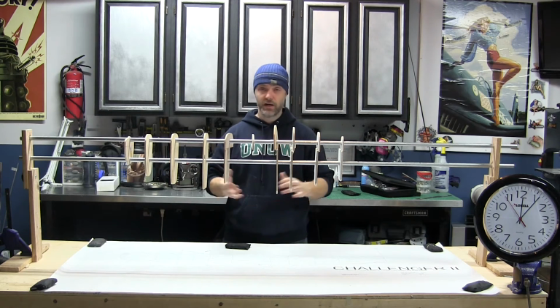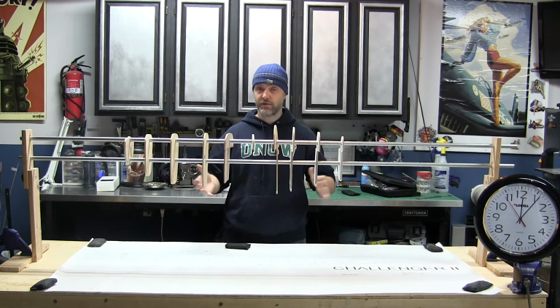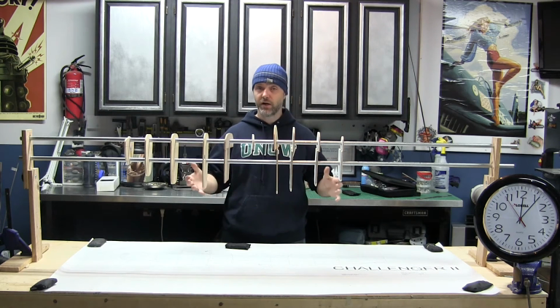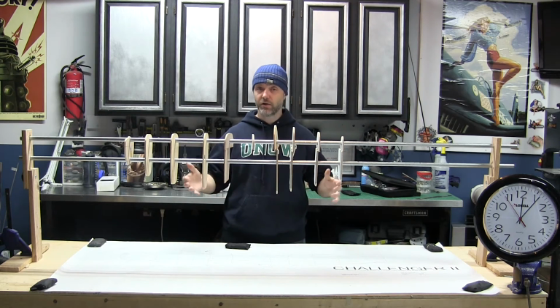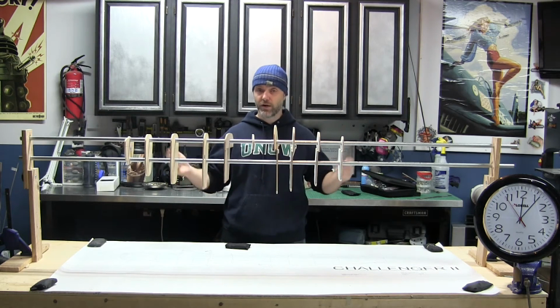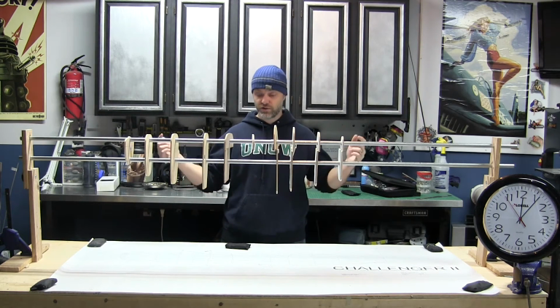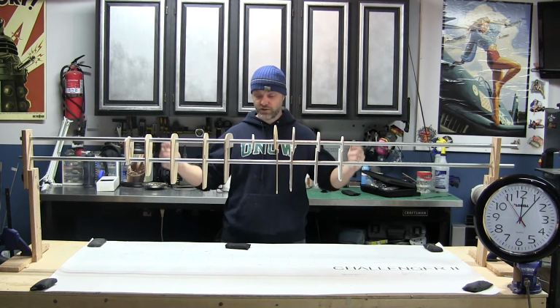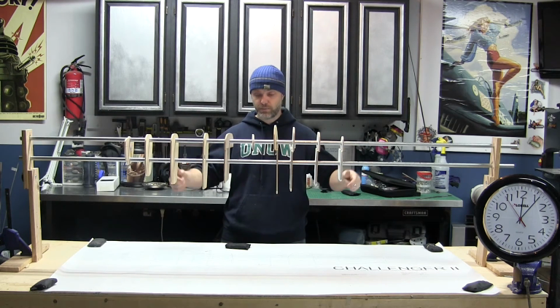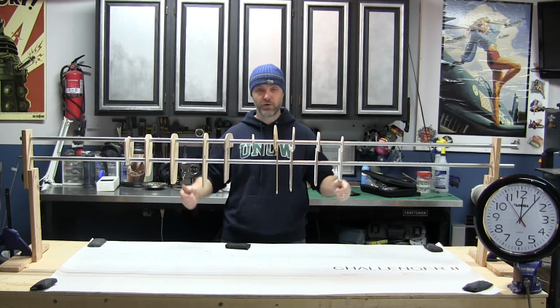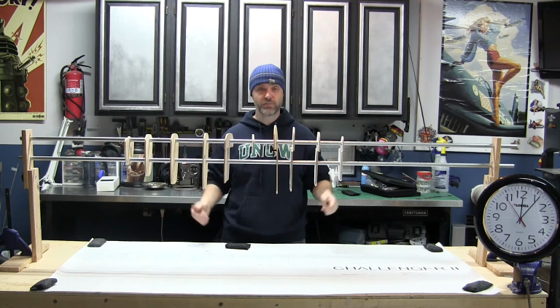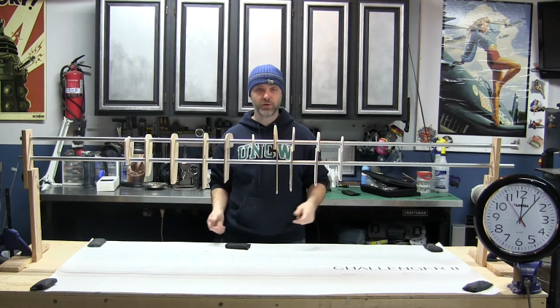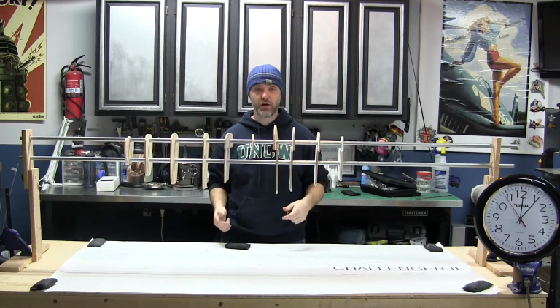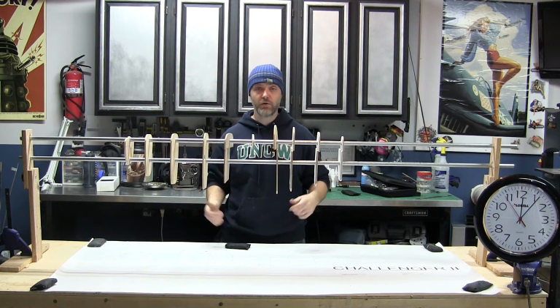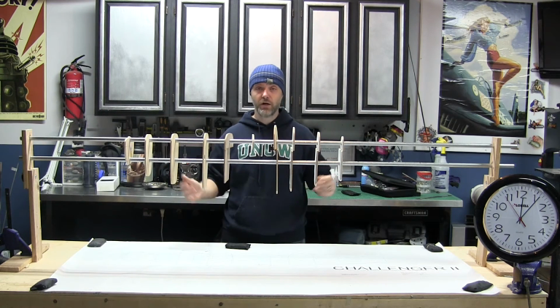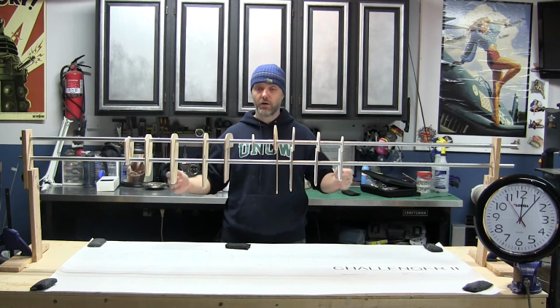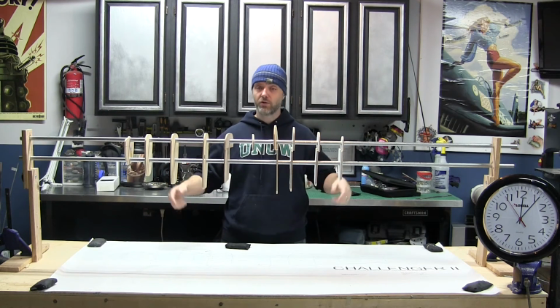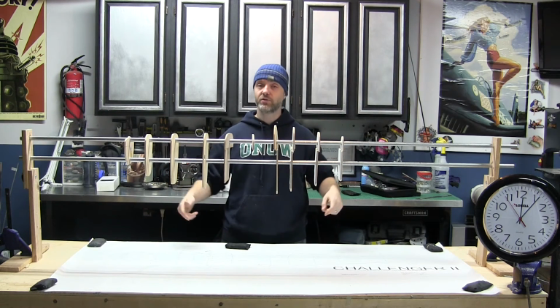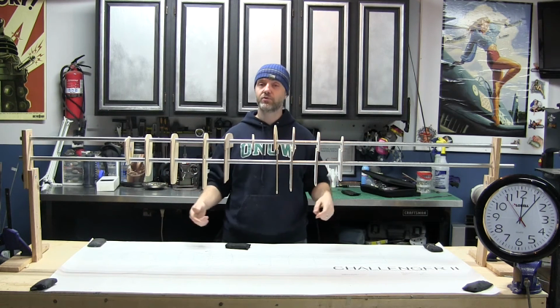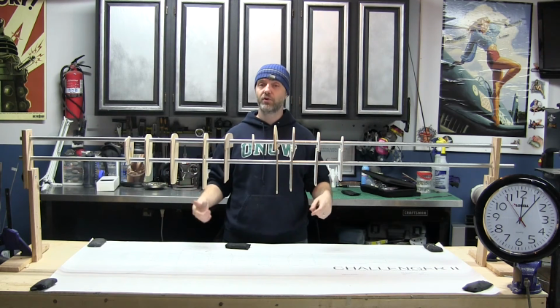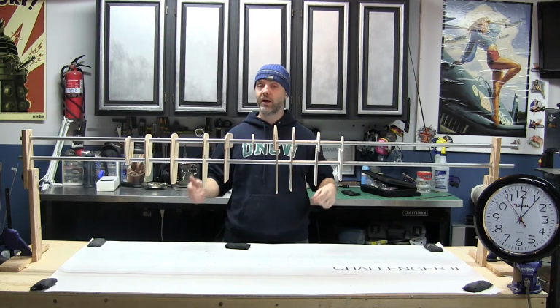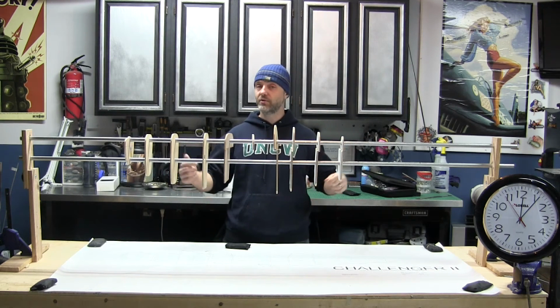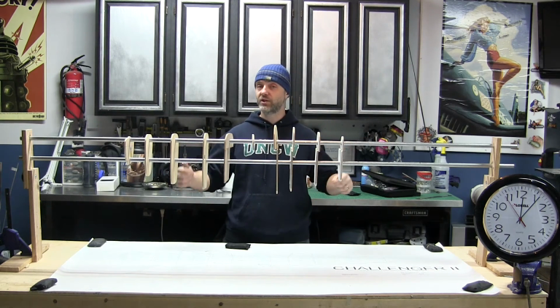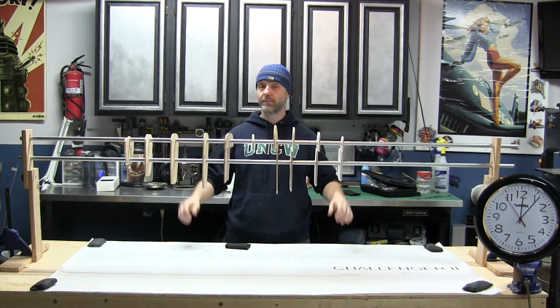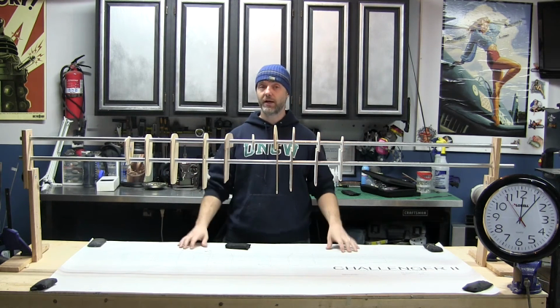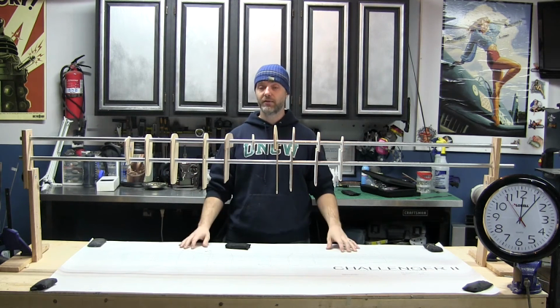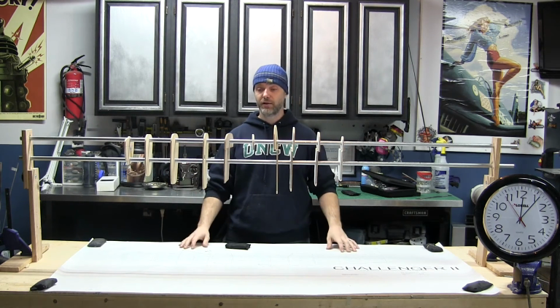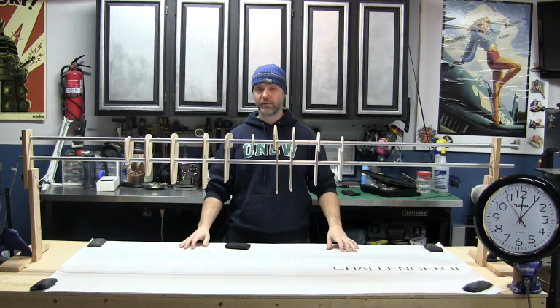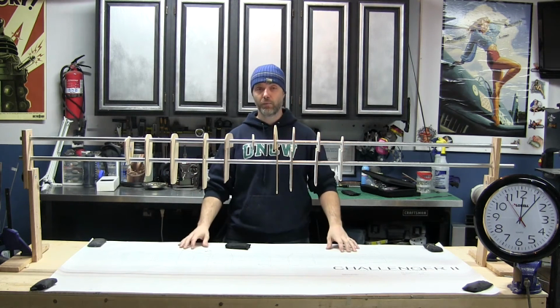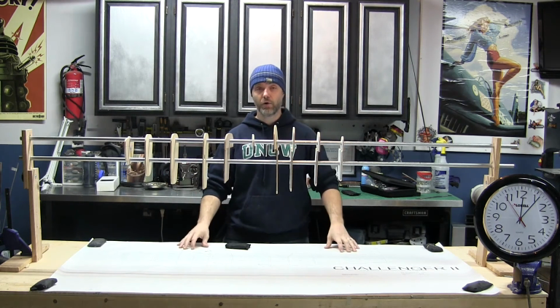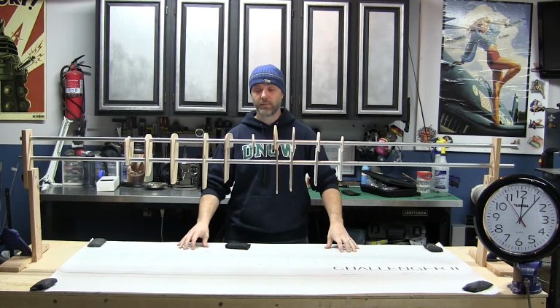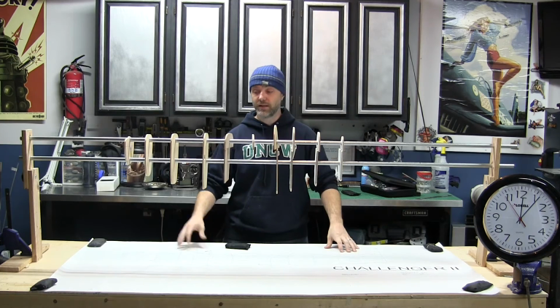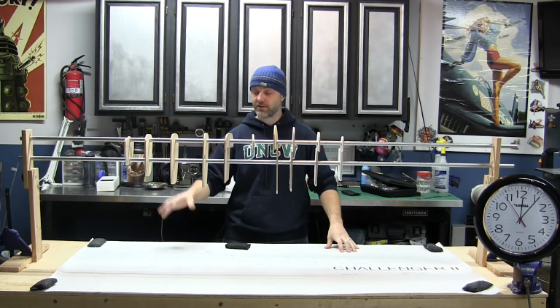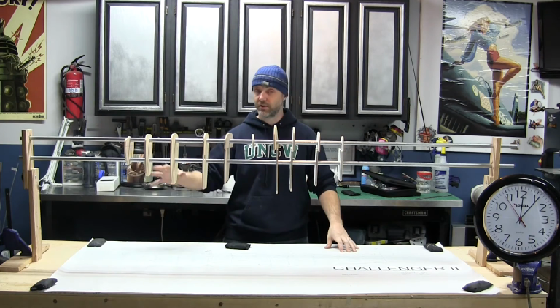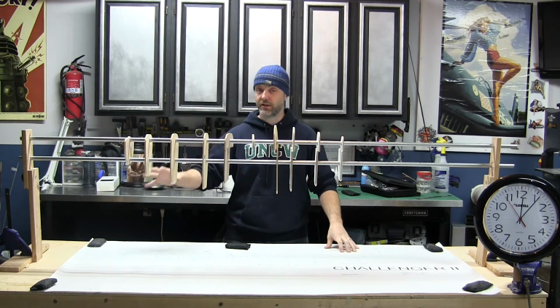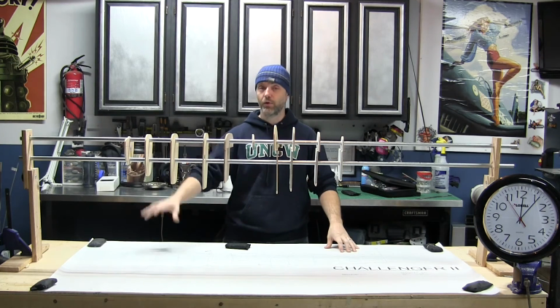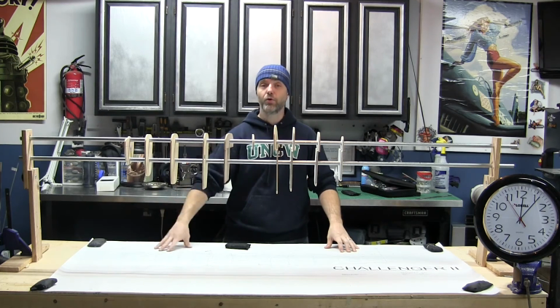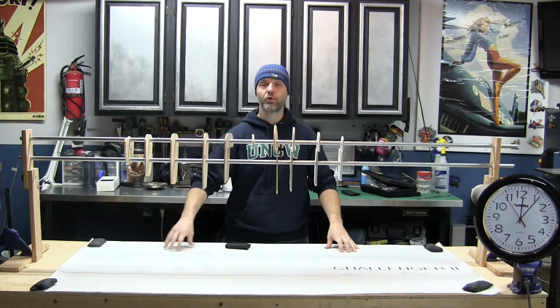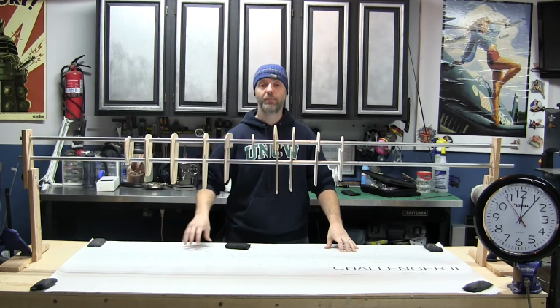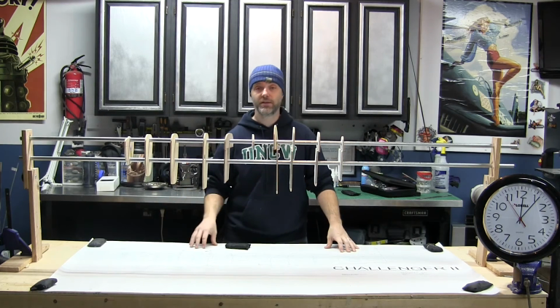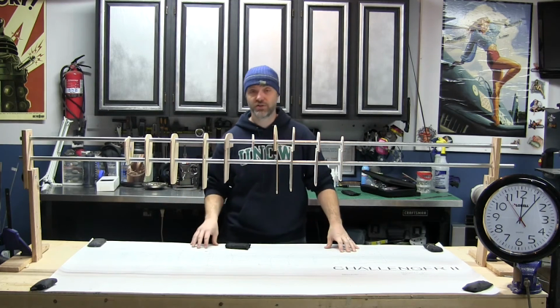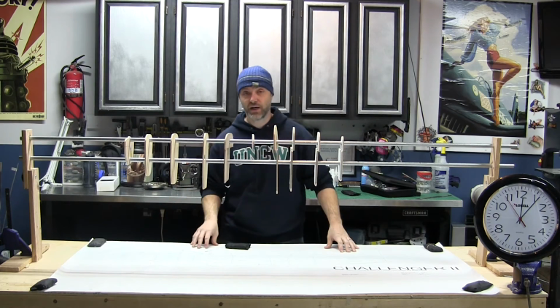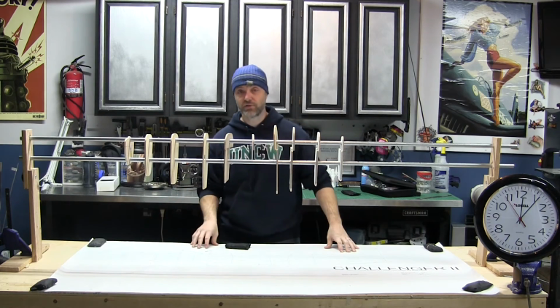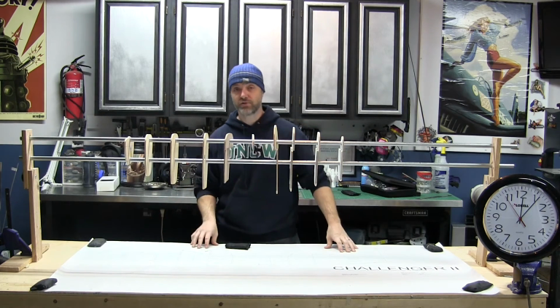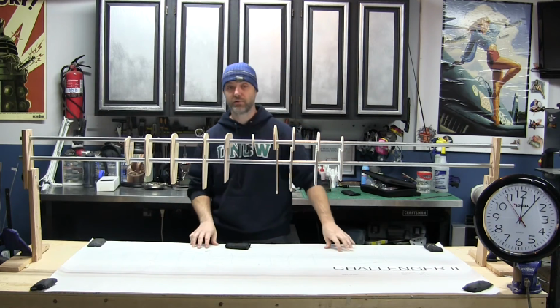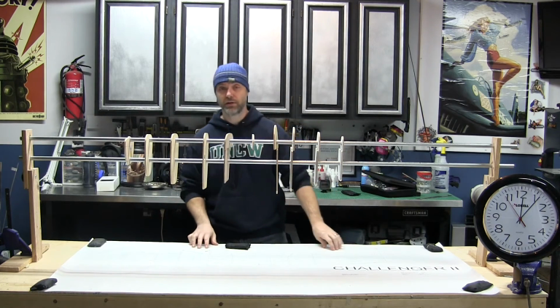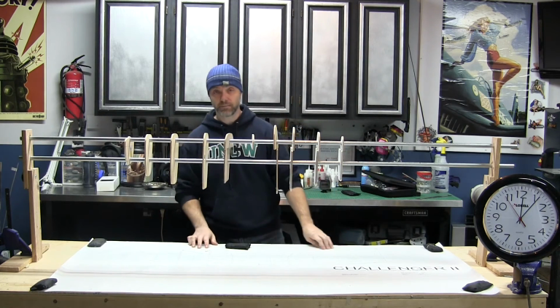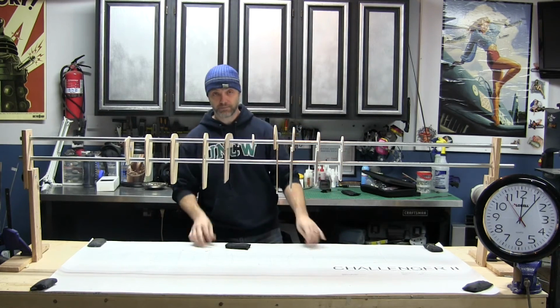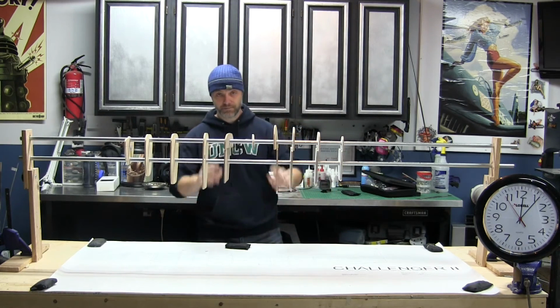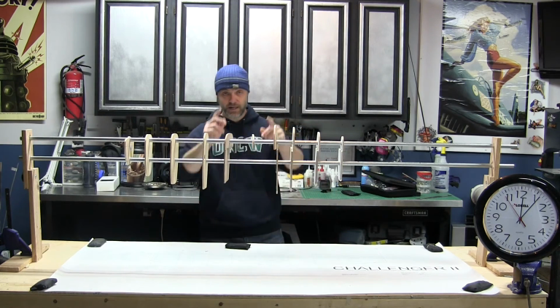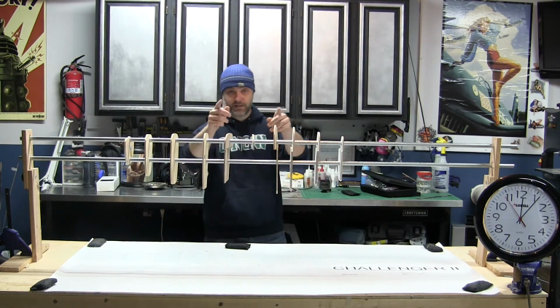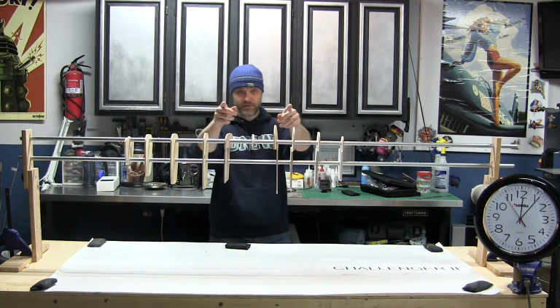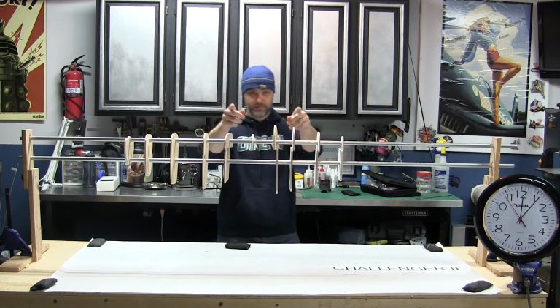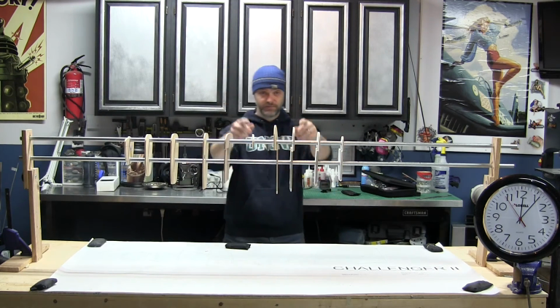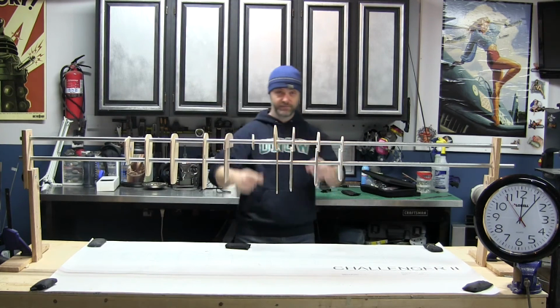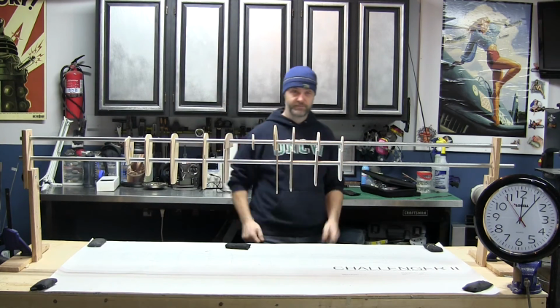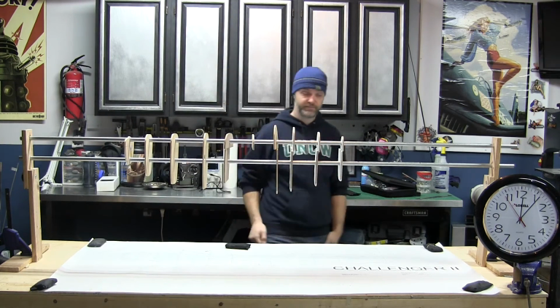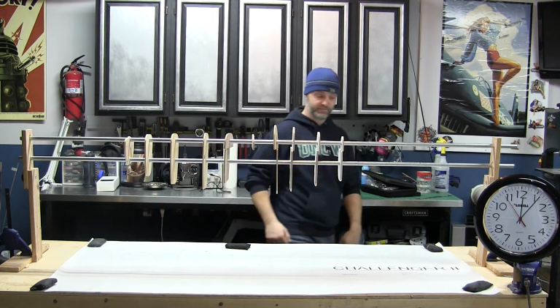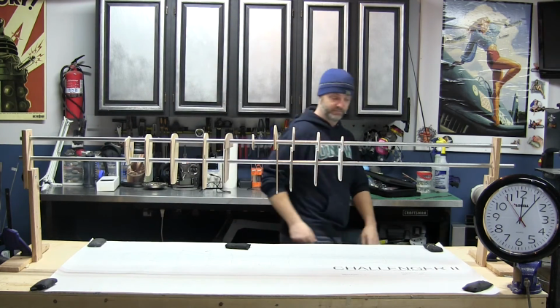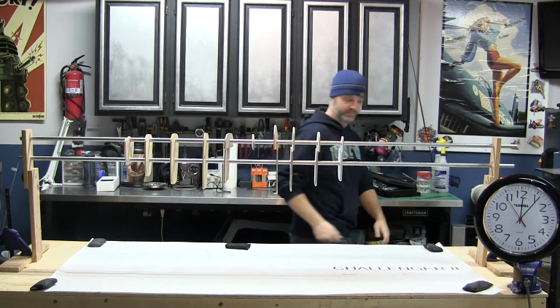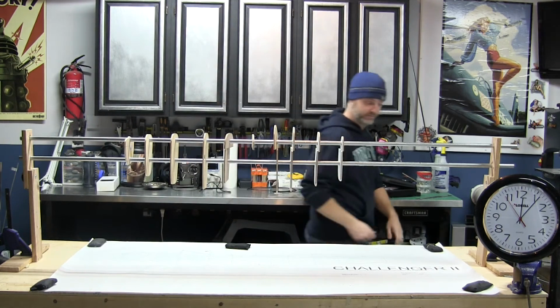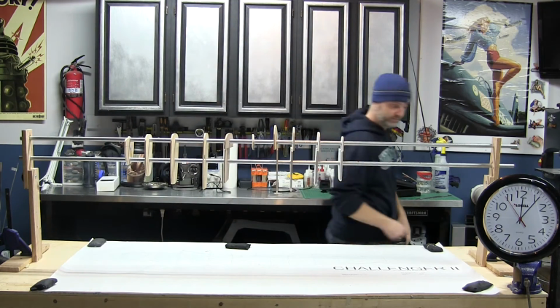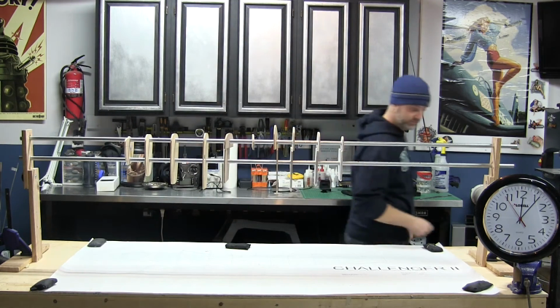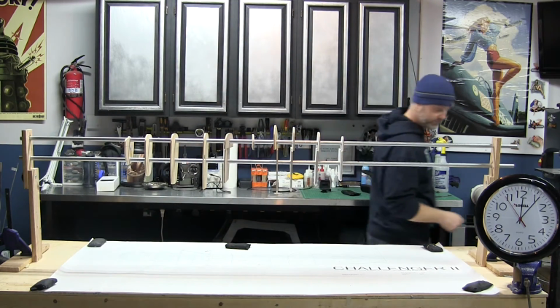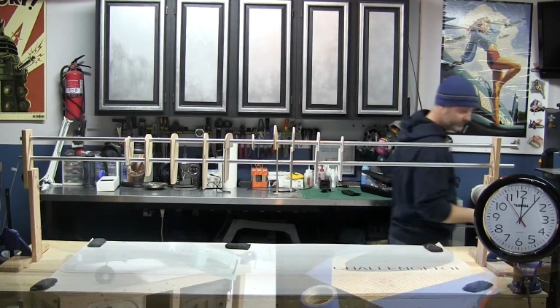If you've got questions, post below, or subscribe and check back later for more updates on the Oracle Pitts Challenger 3. Thanks!